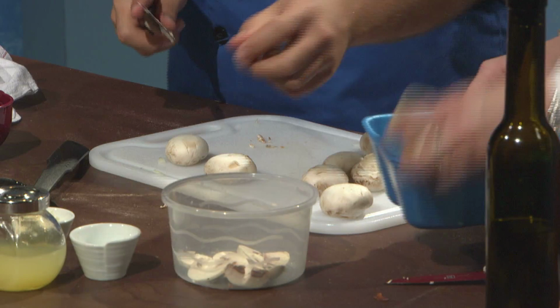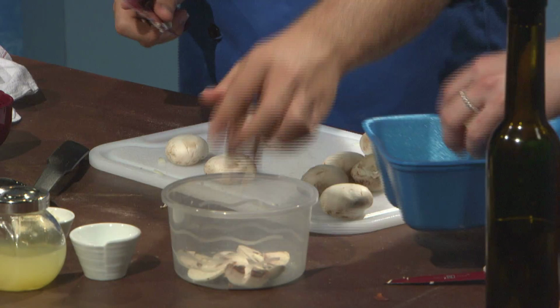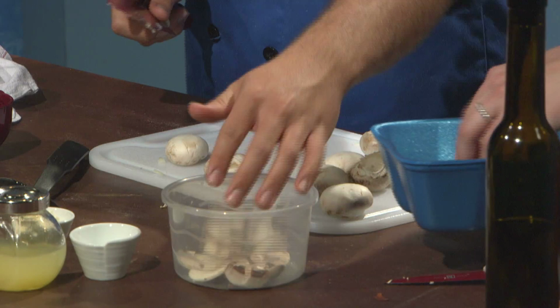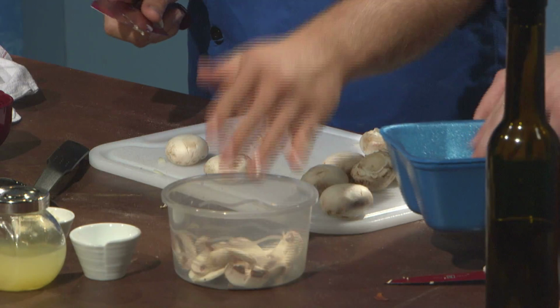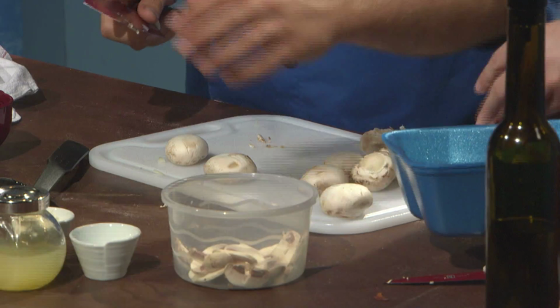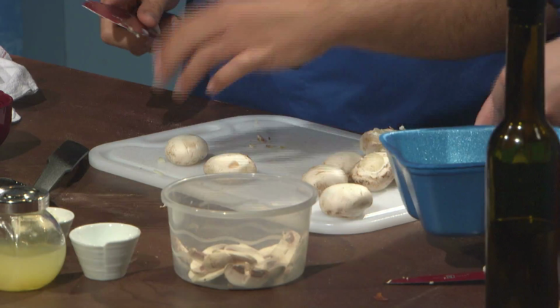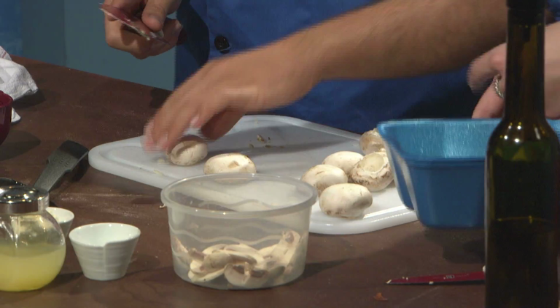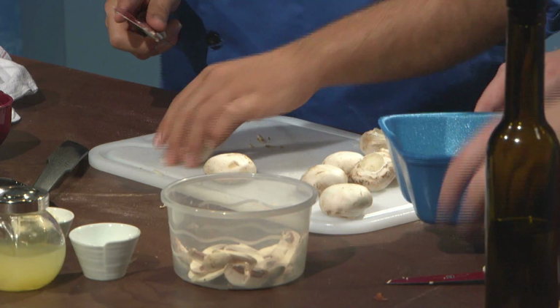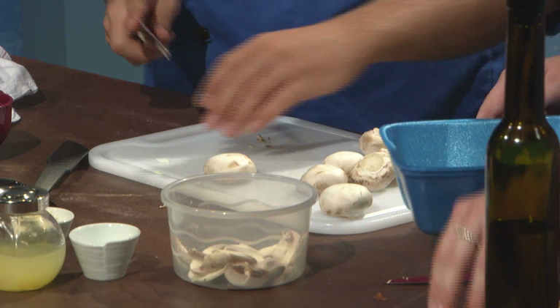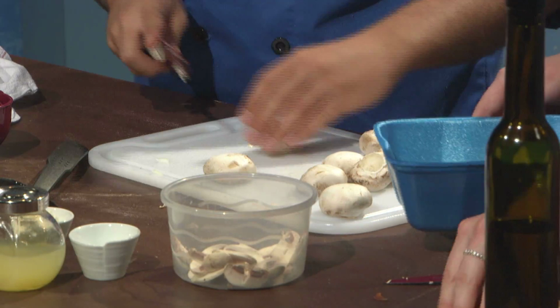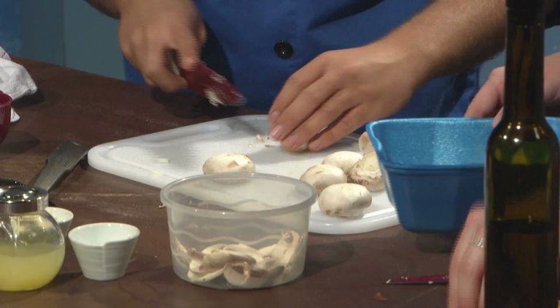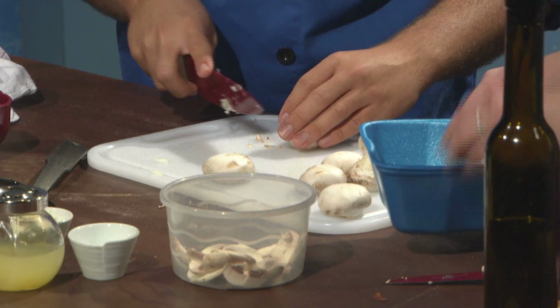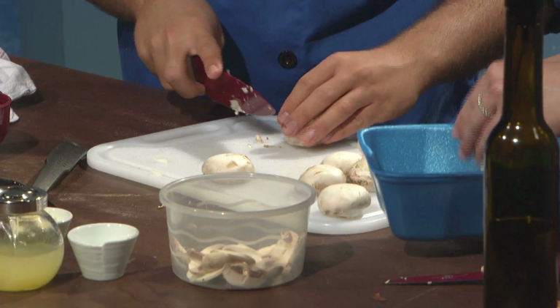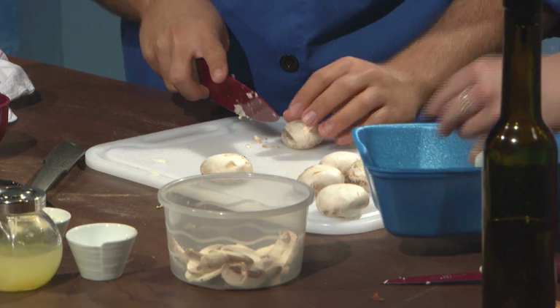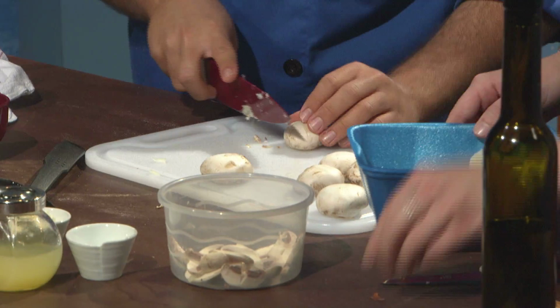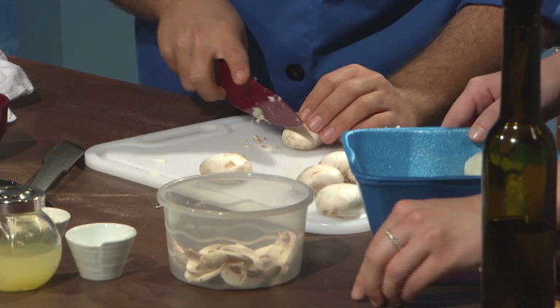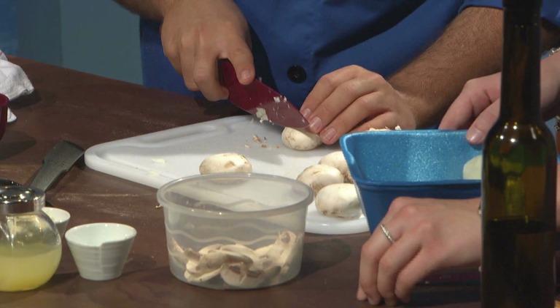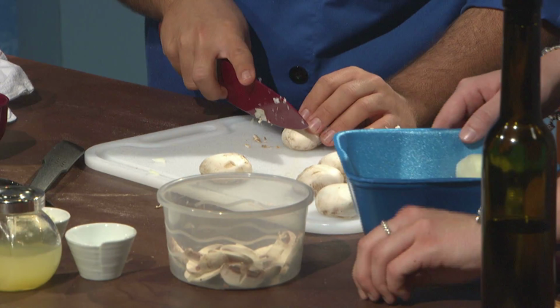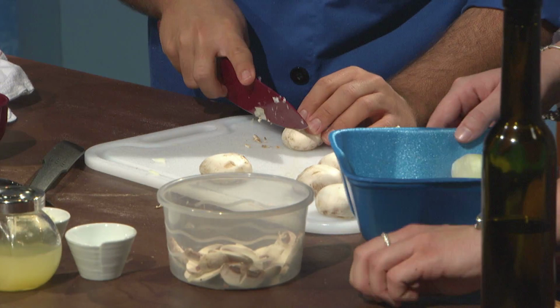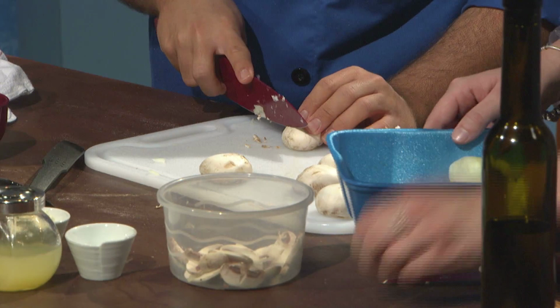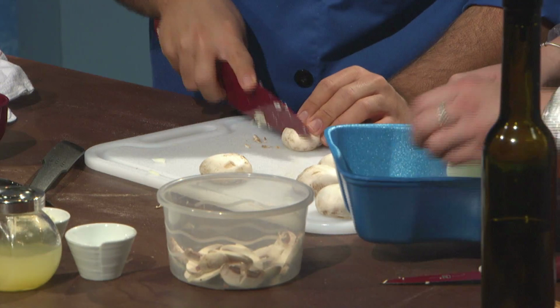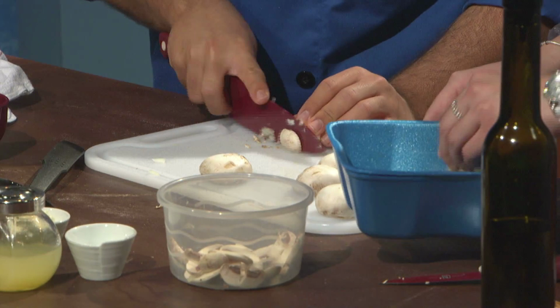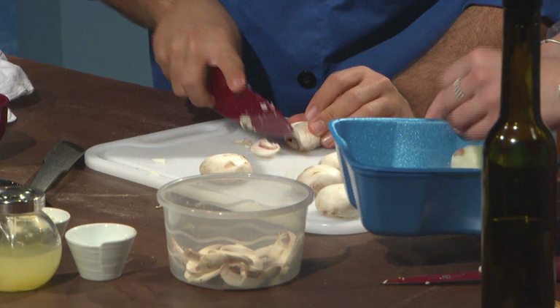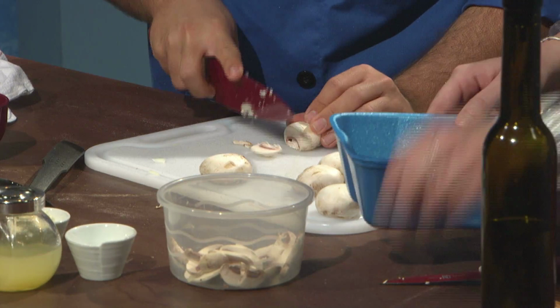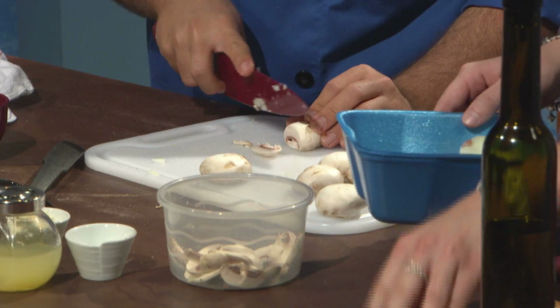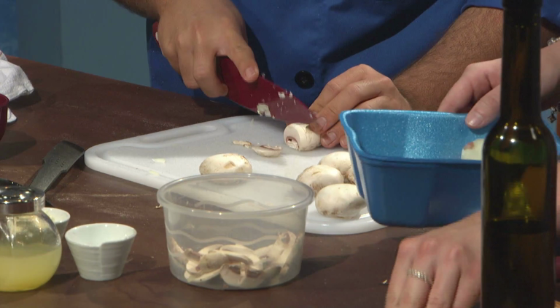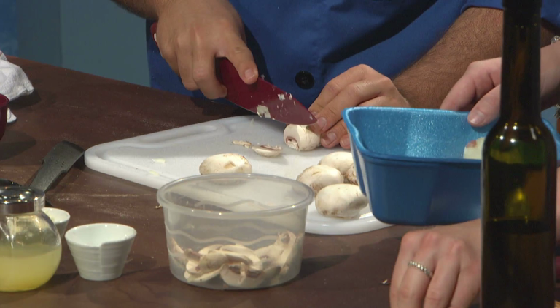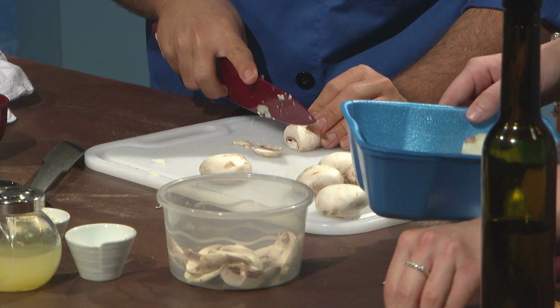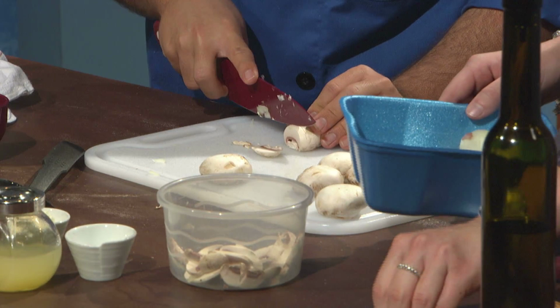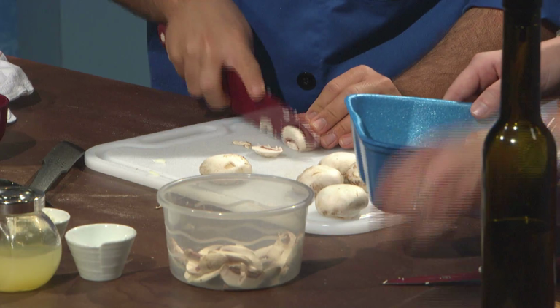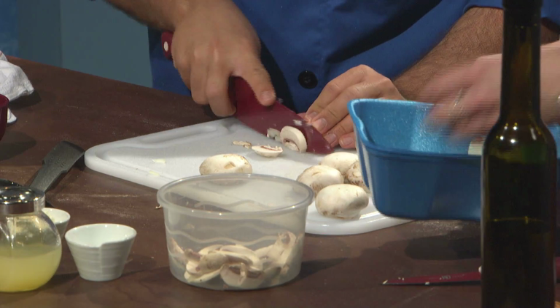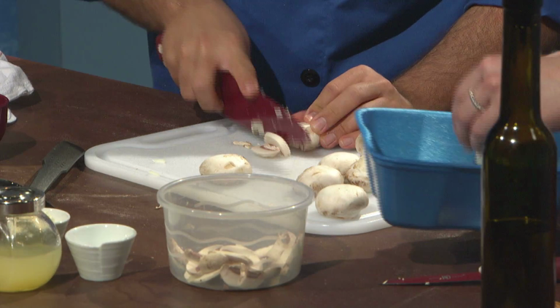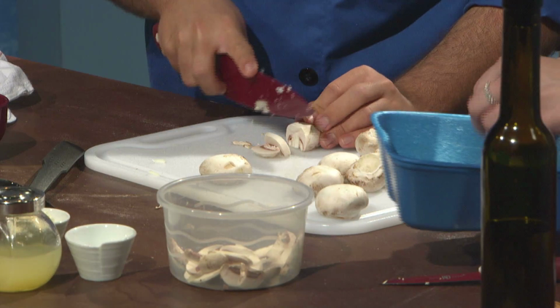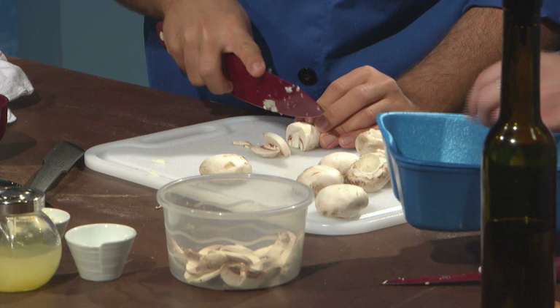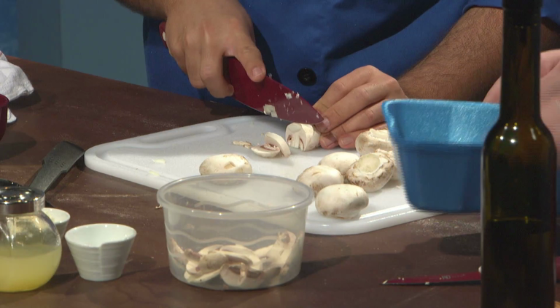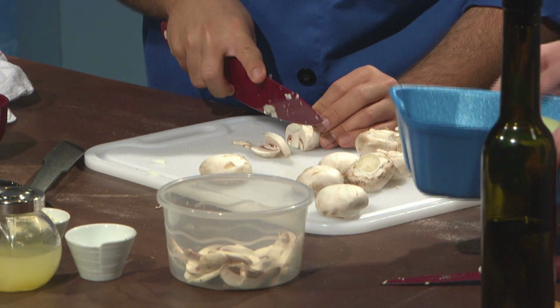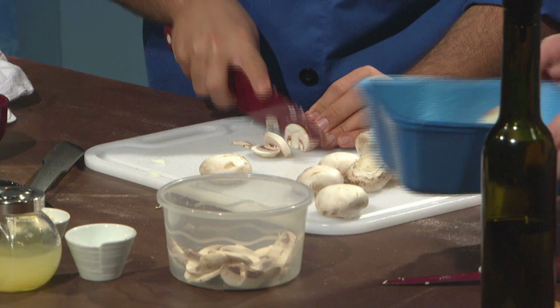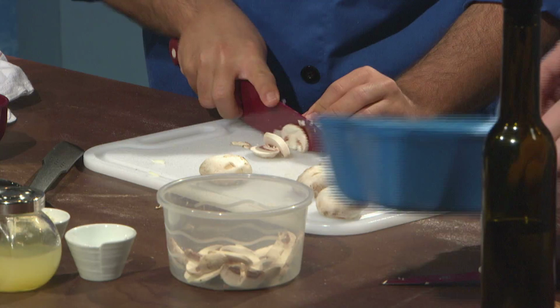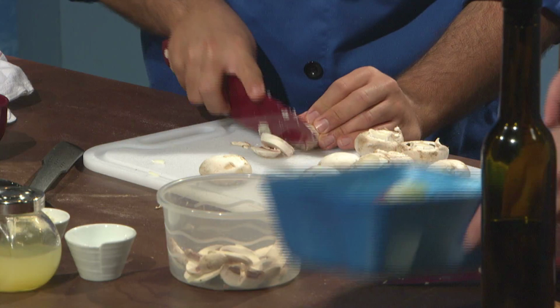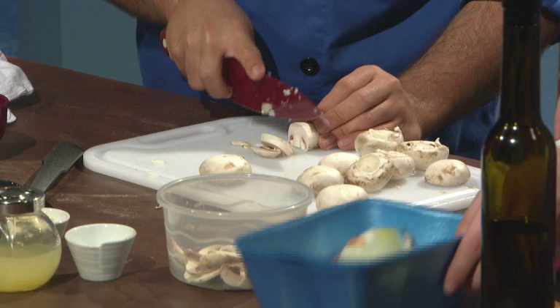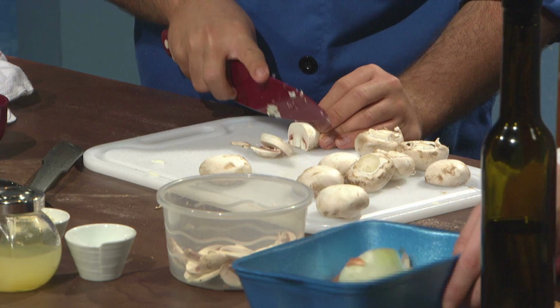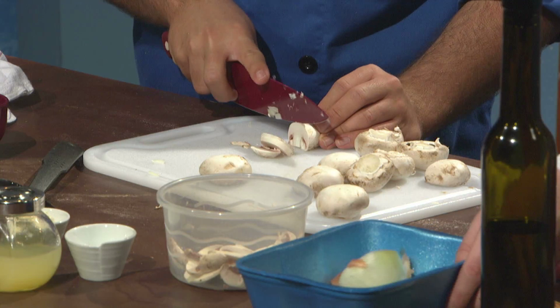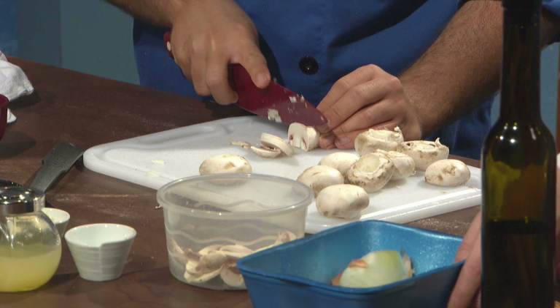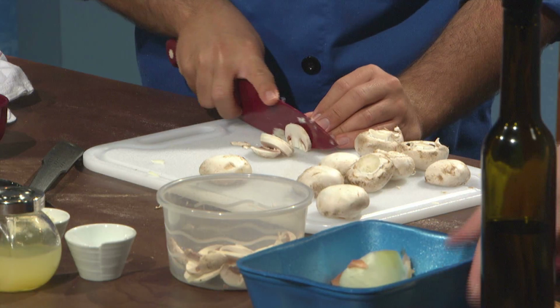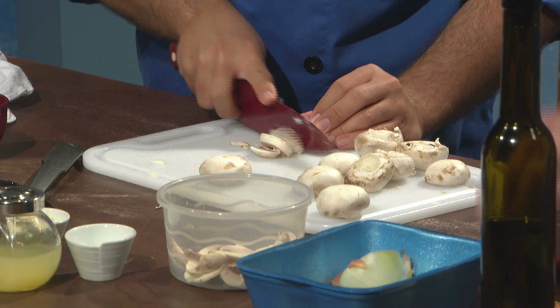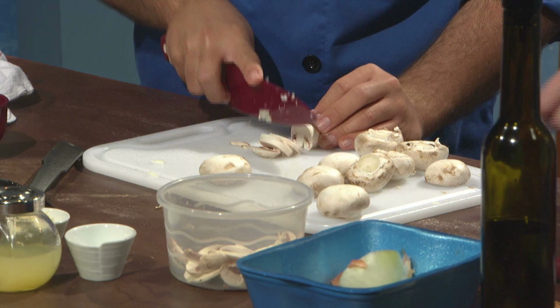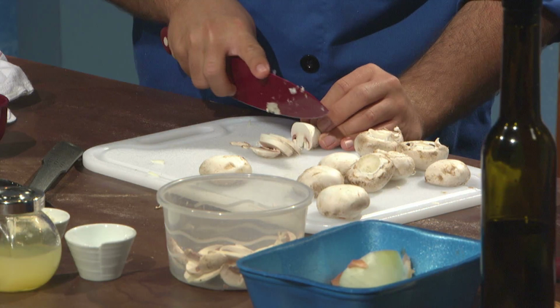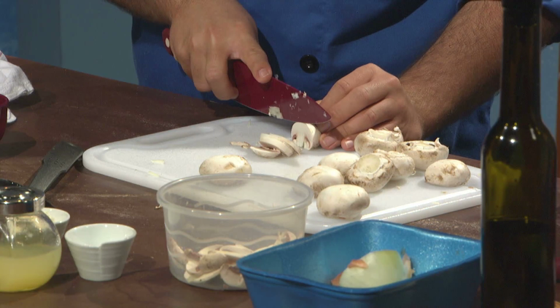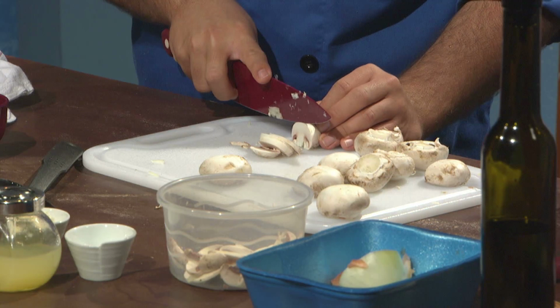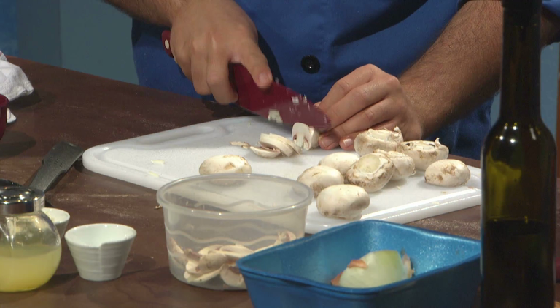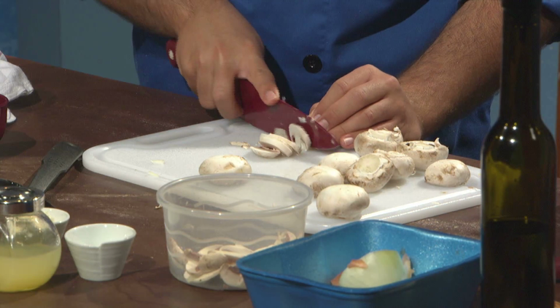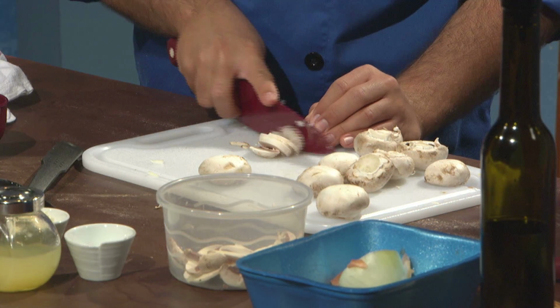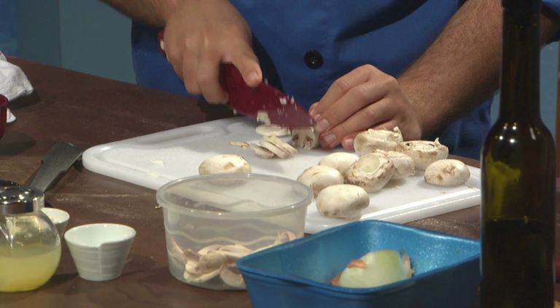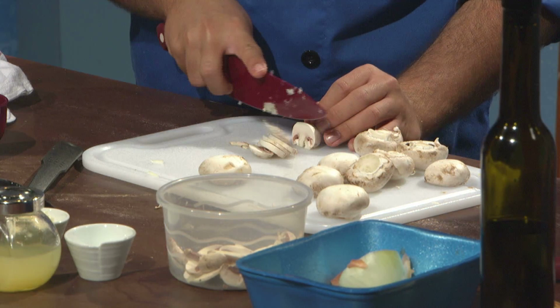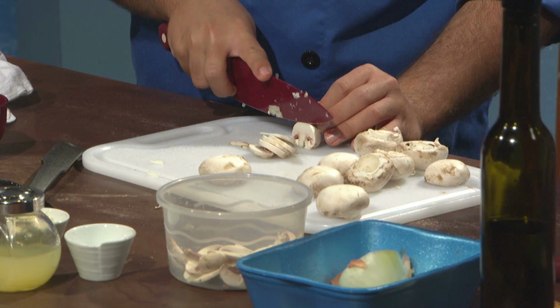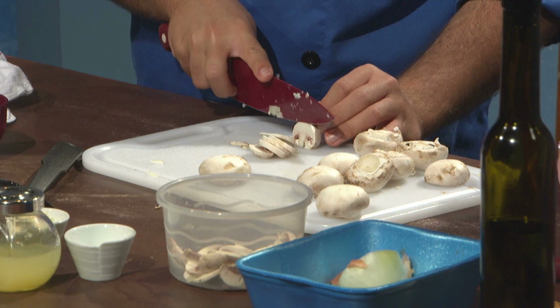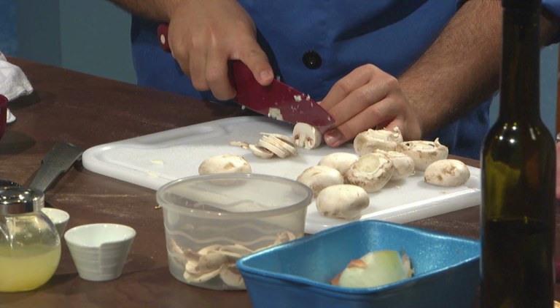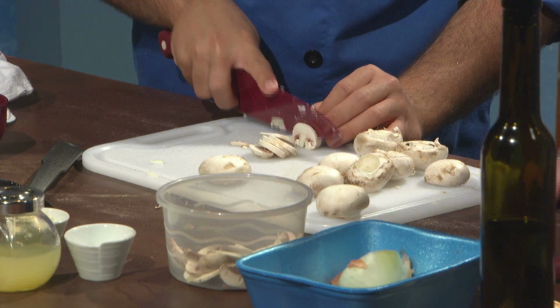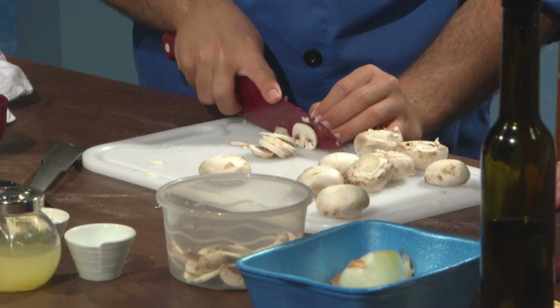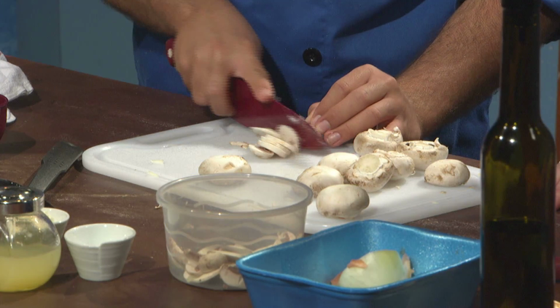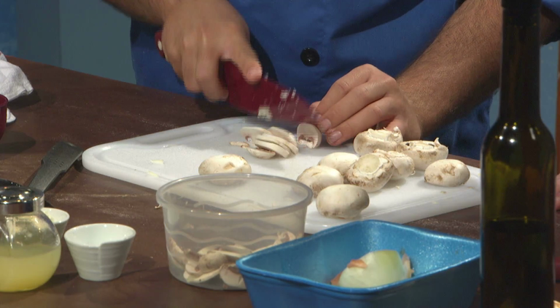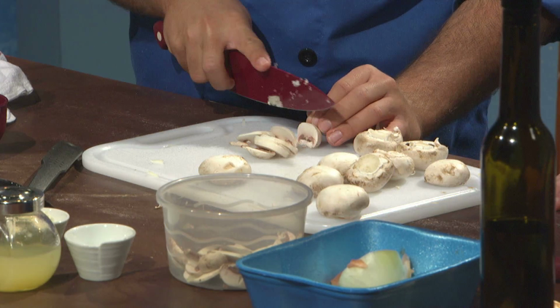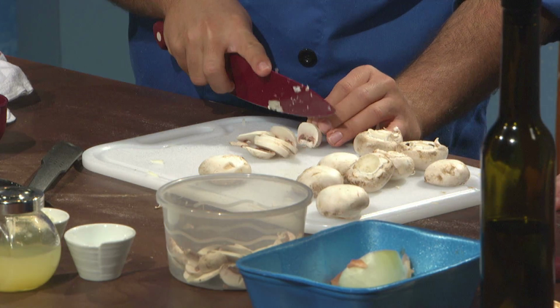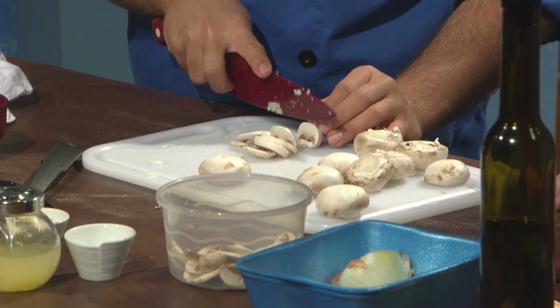Since then I eat any kind of mushrooms. Mushrooms for dinner and that's it.